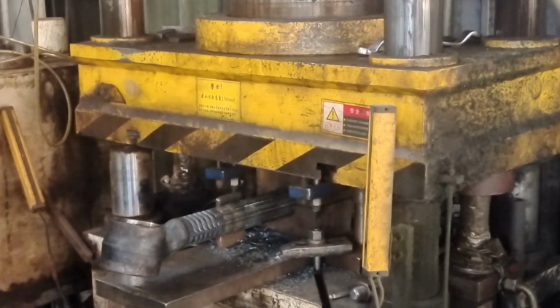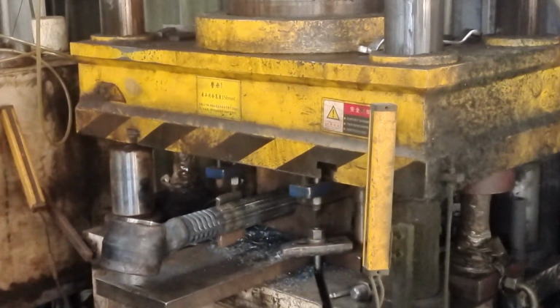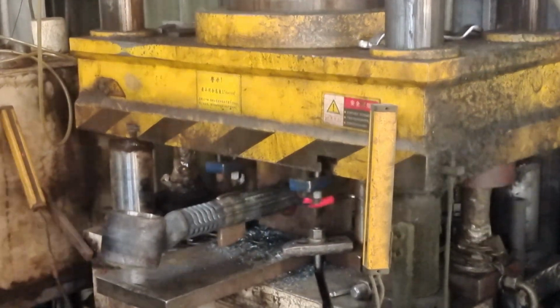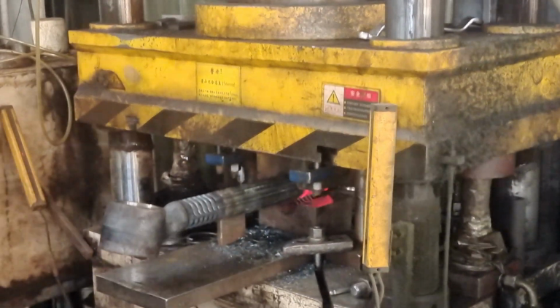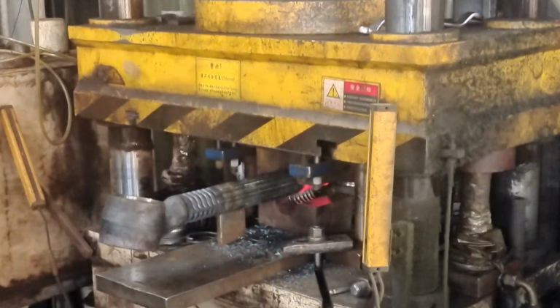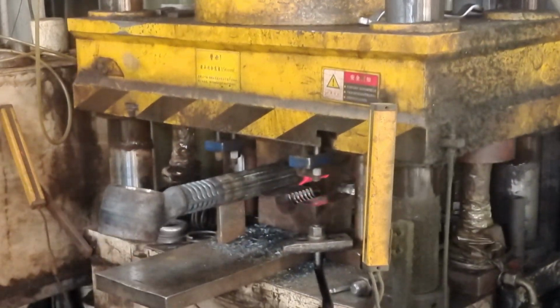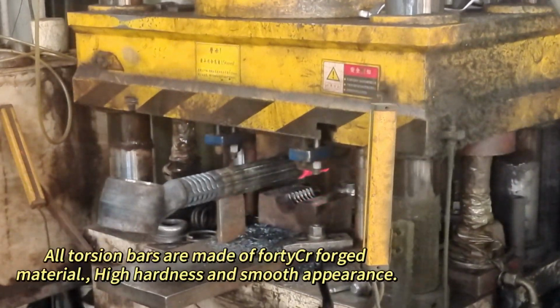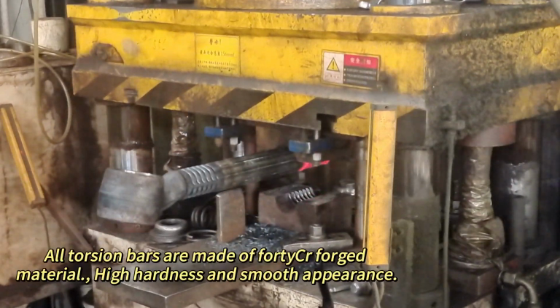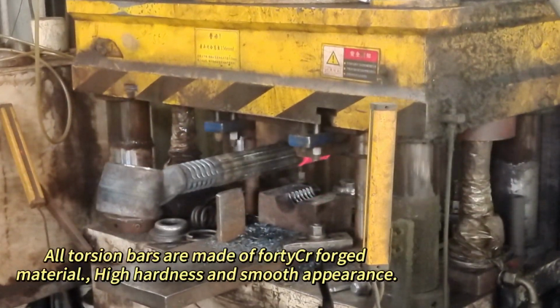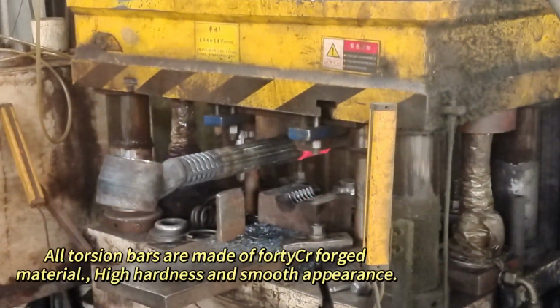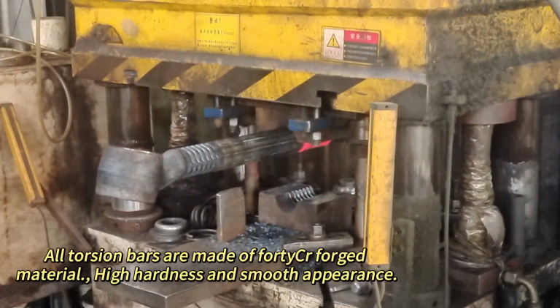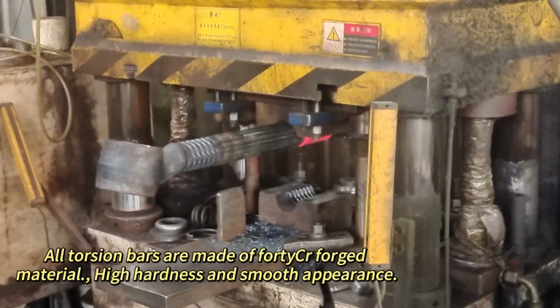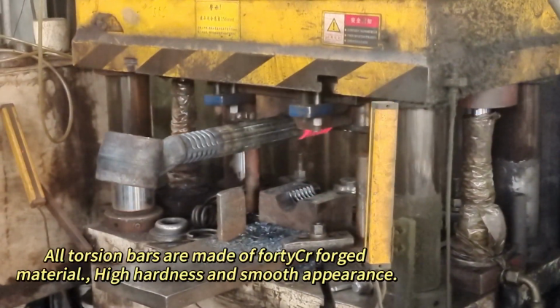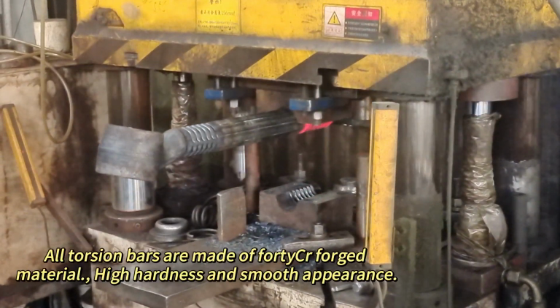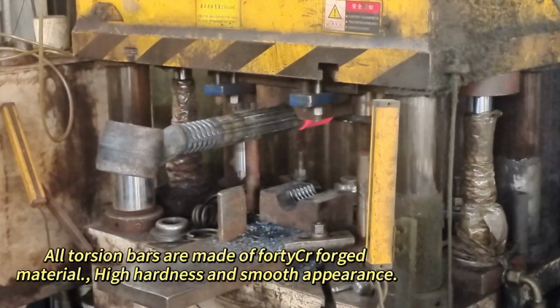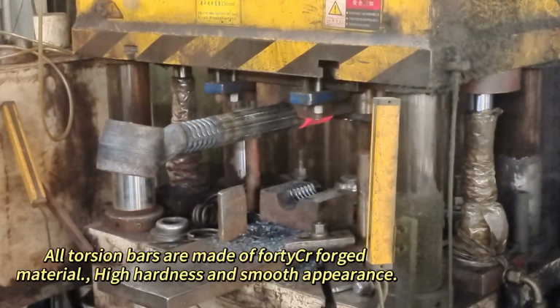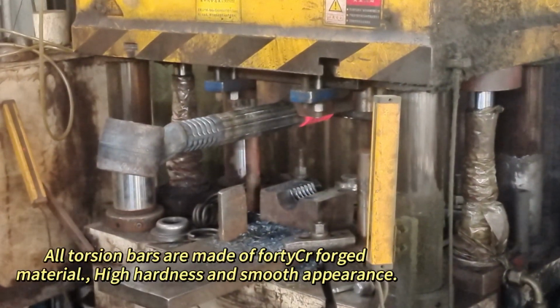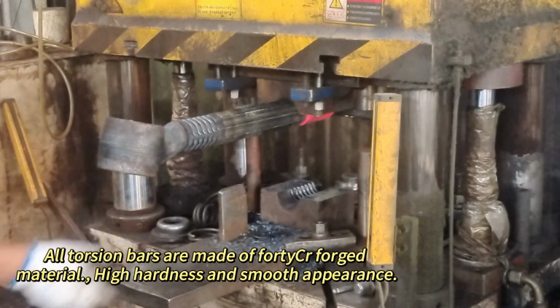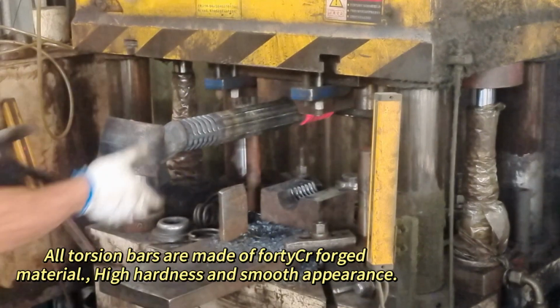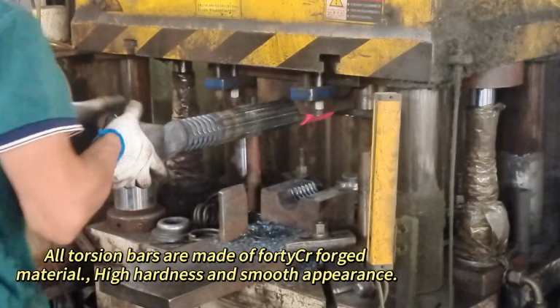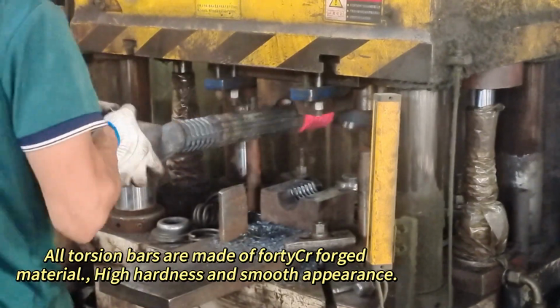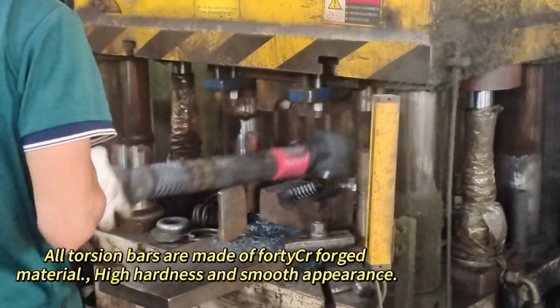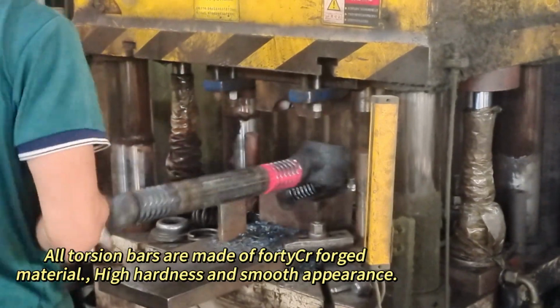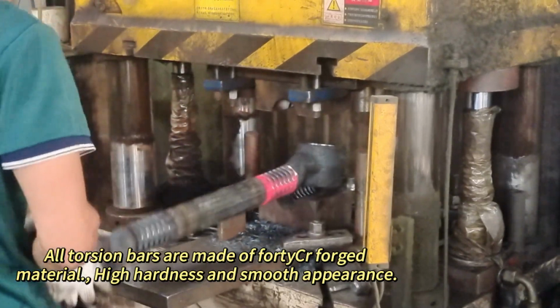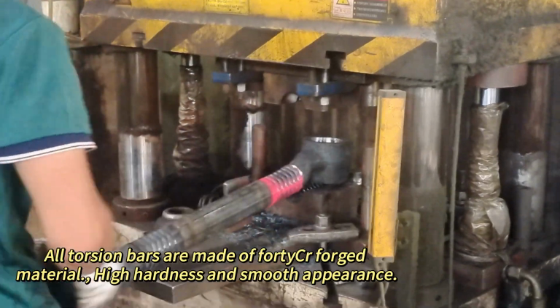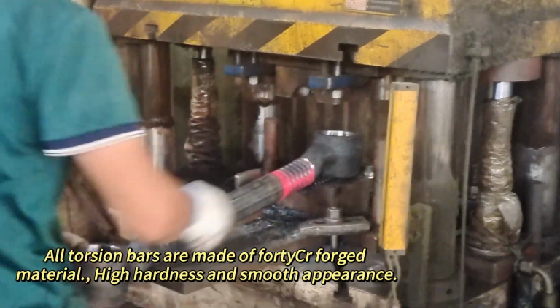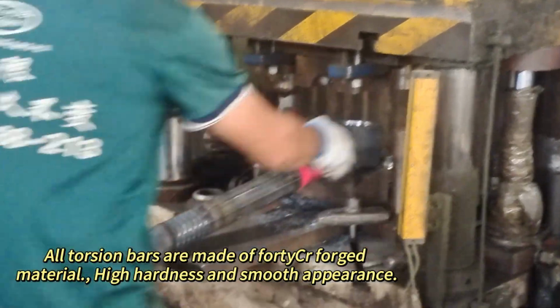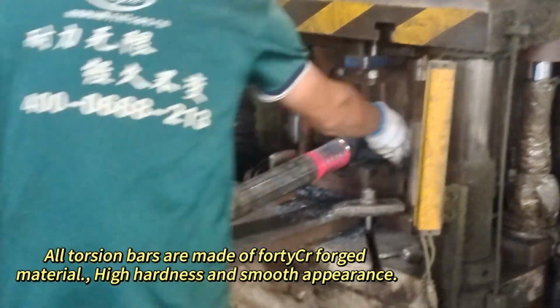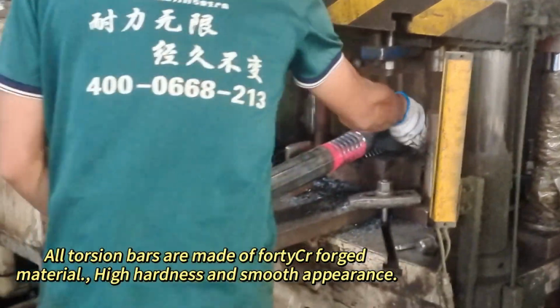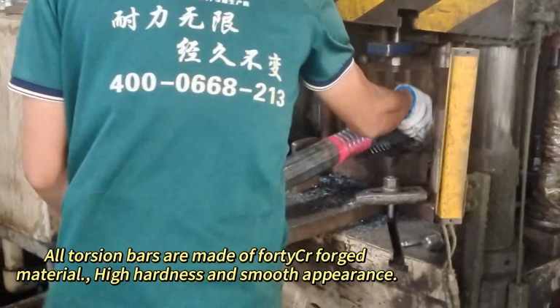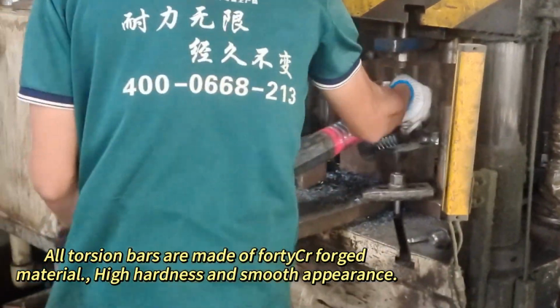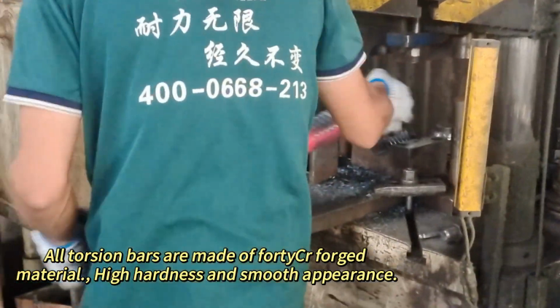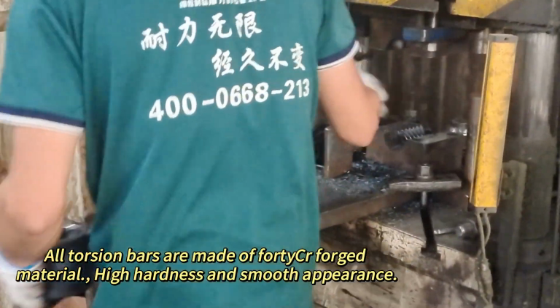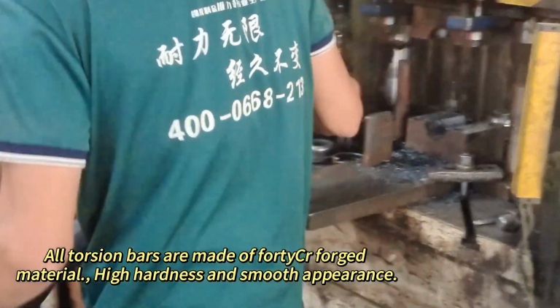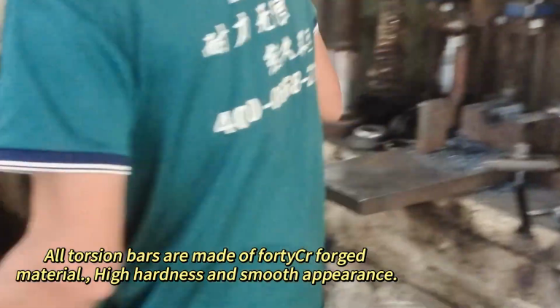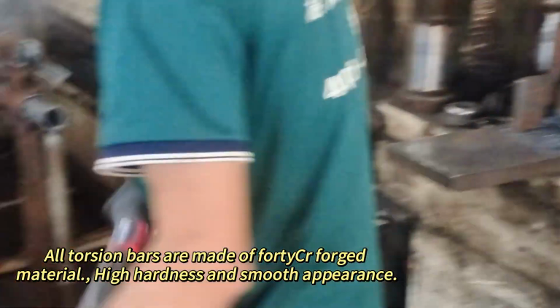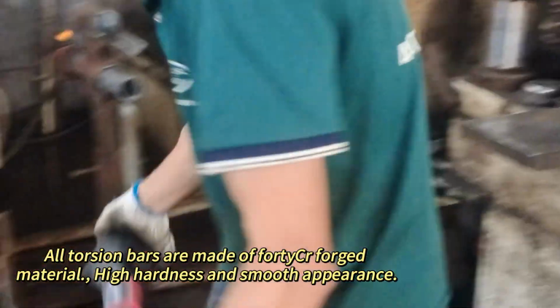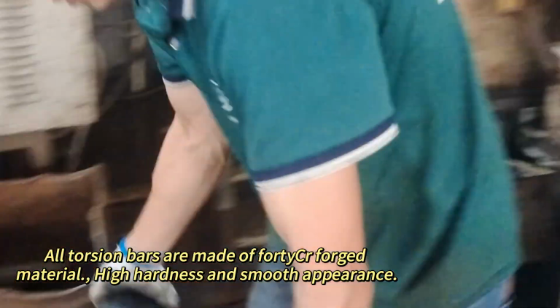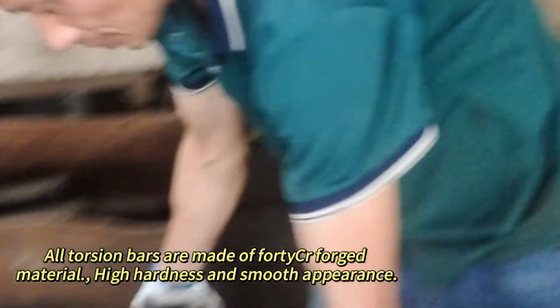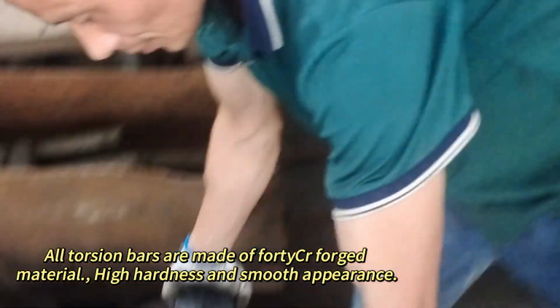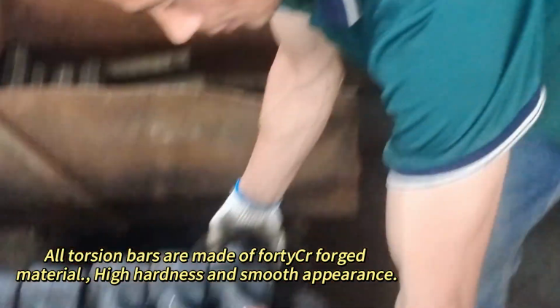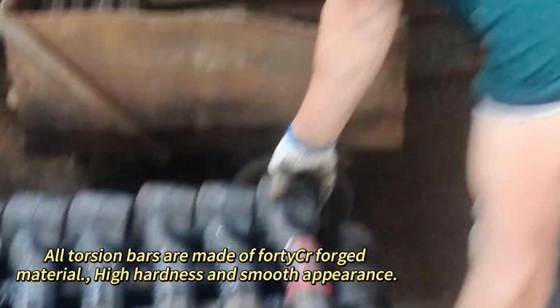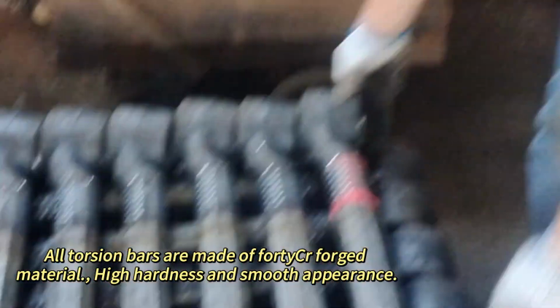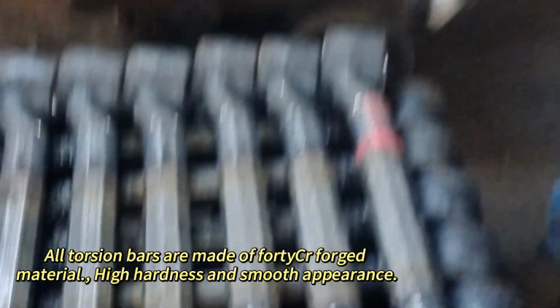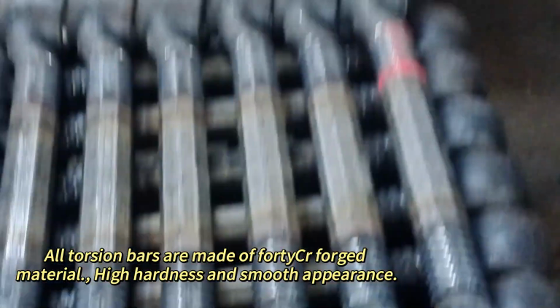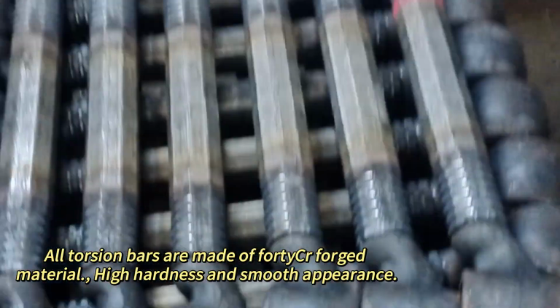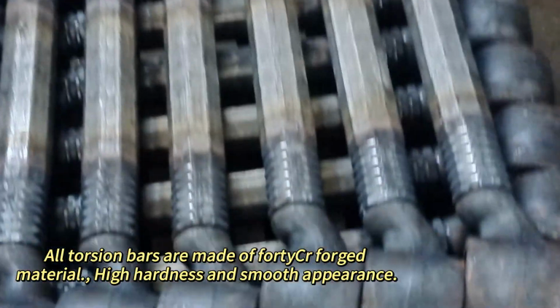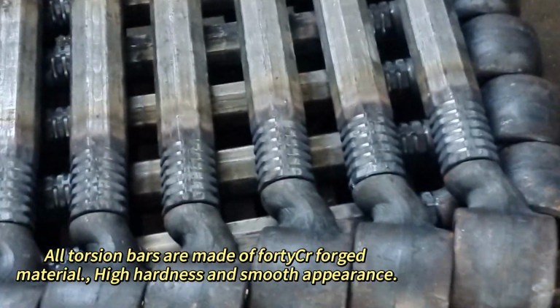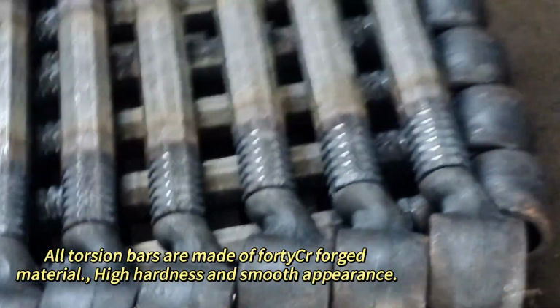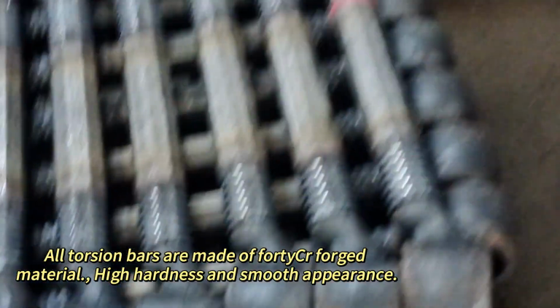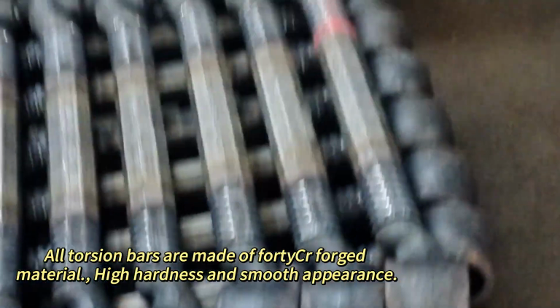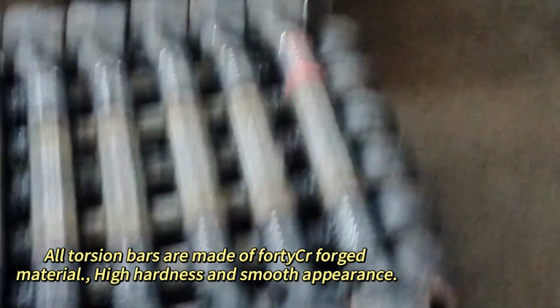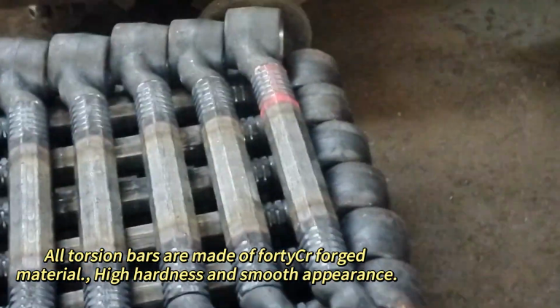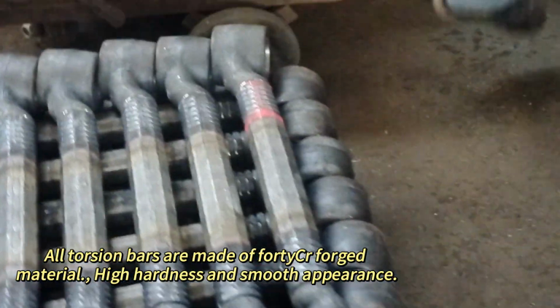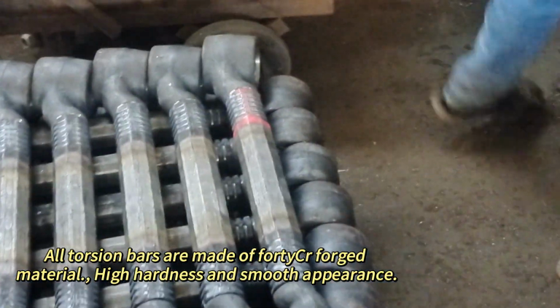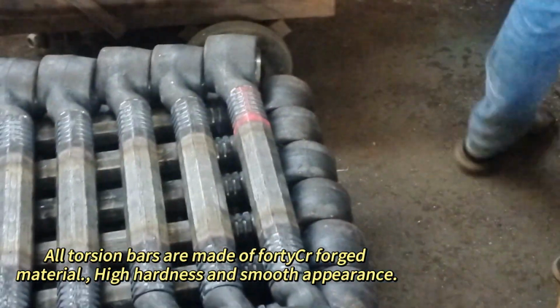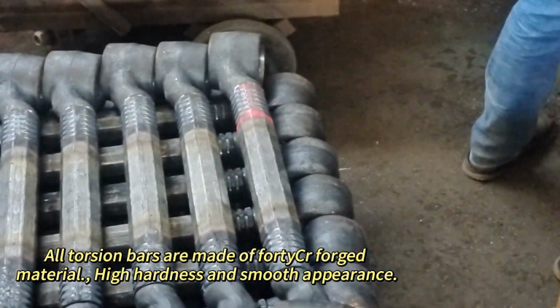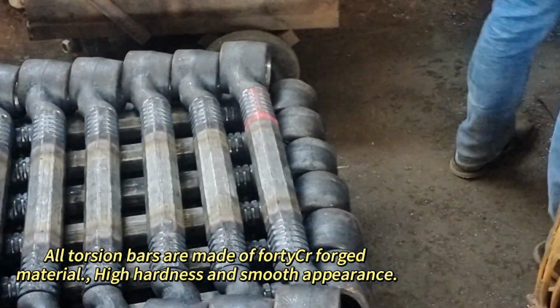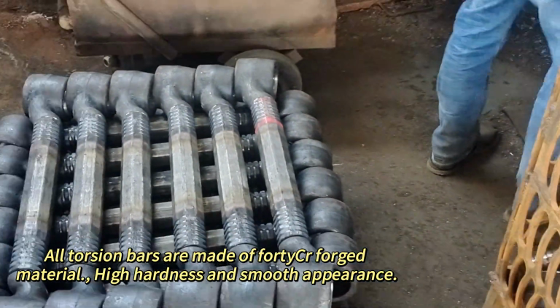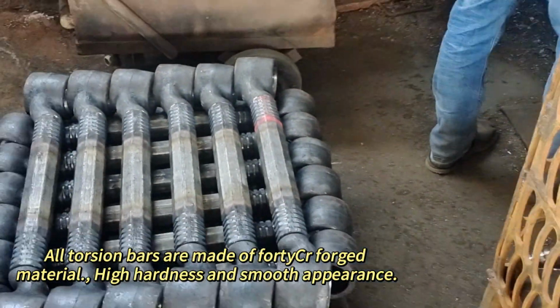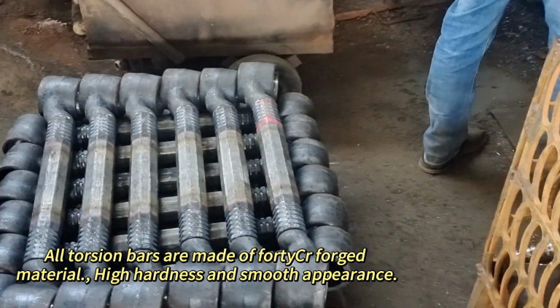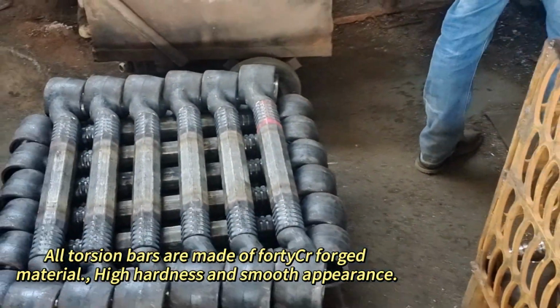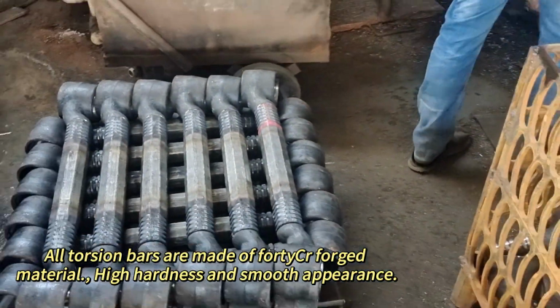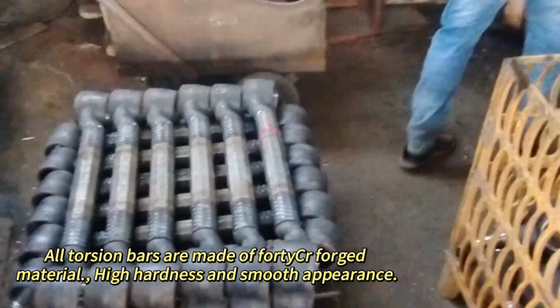All torsion bars are made of 40 CR forged material, with high hardness and a smooth appearance.